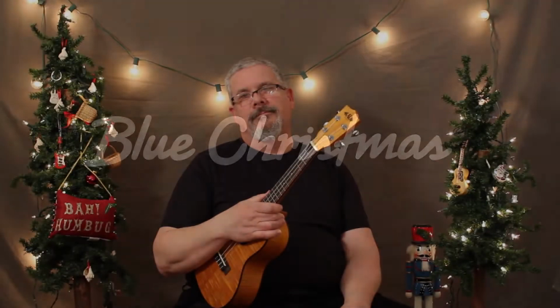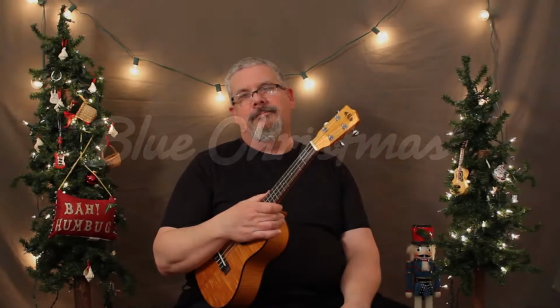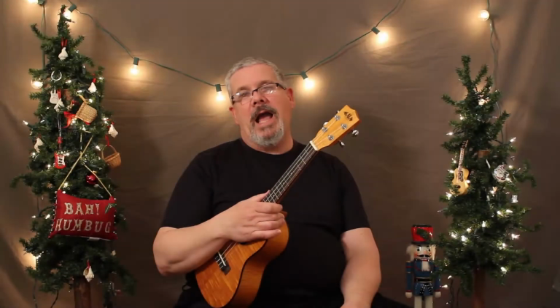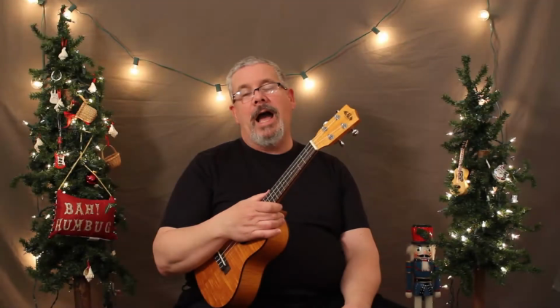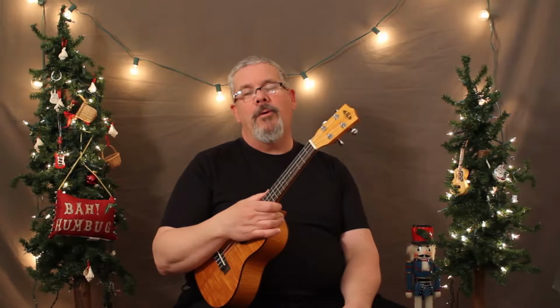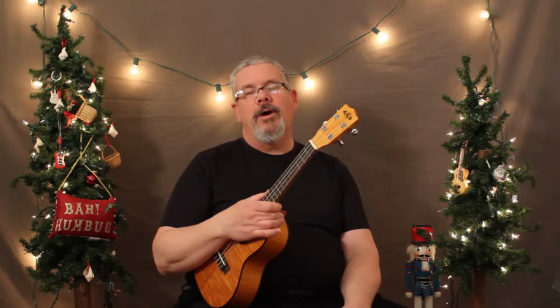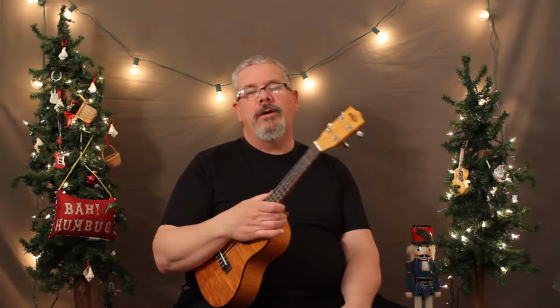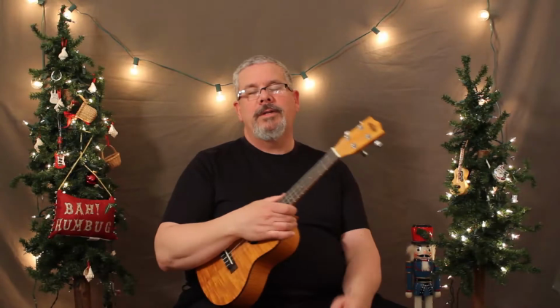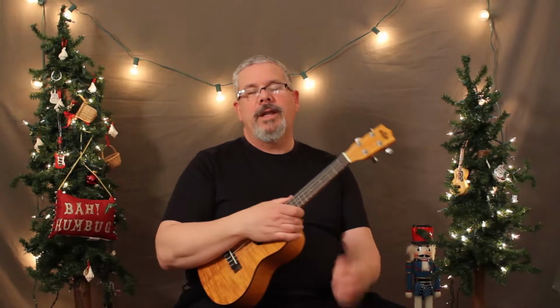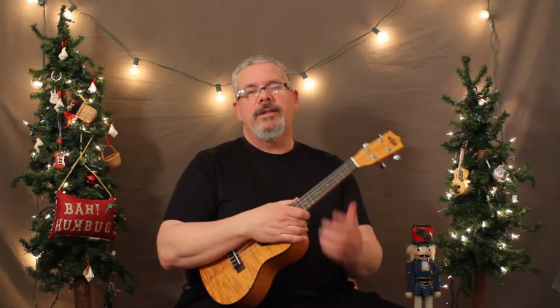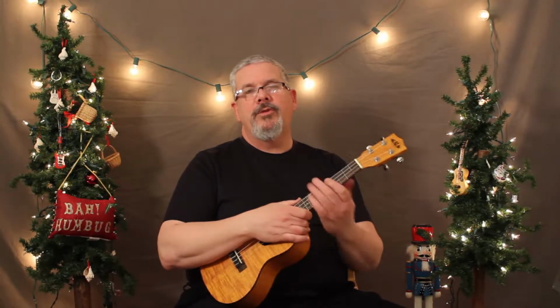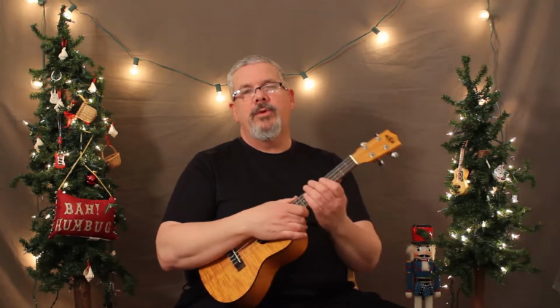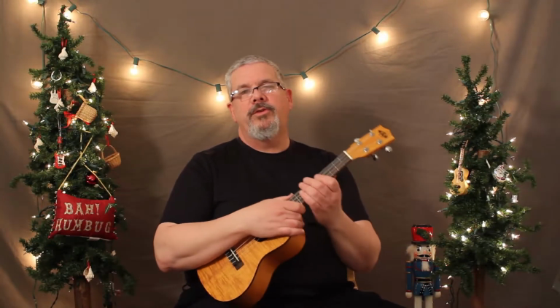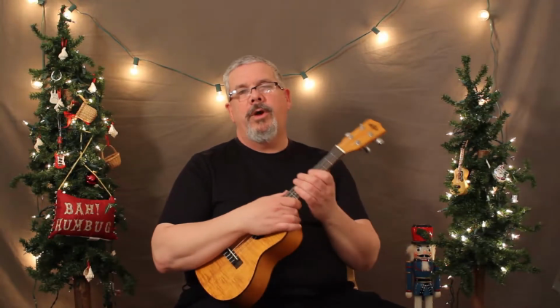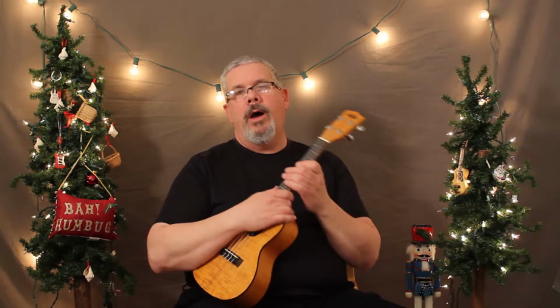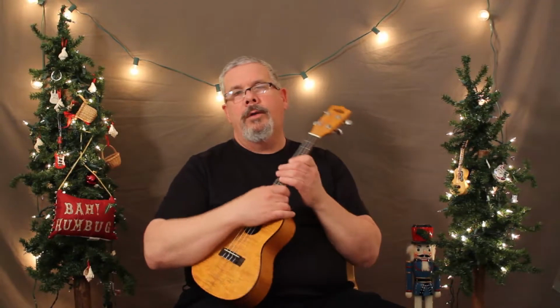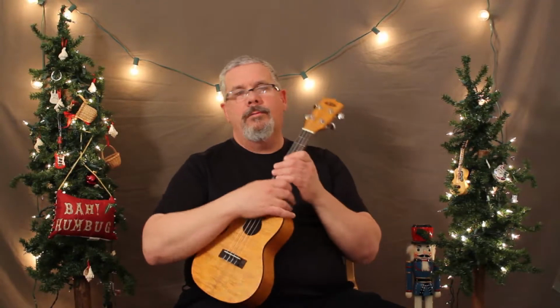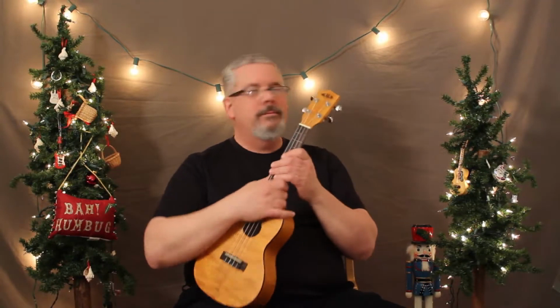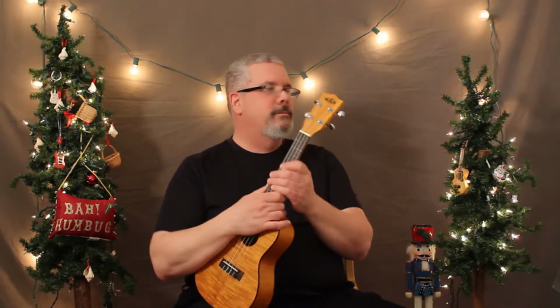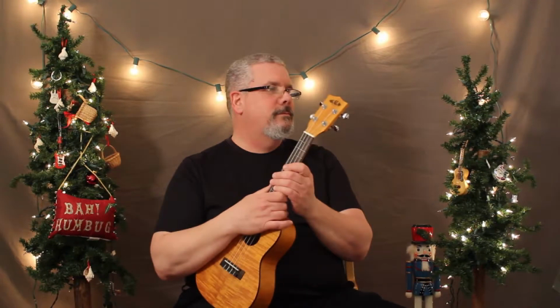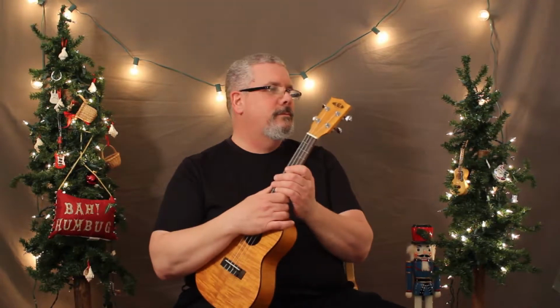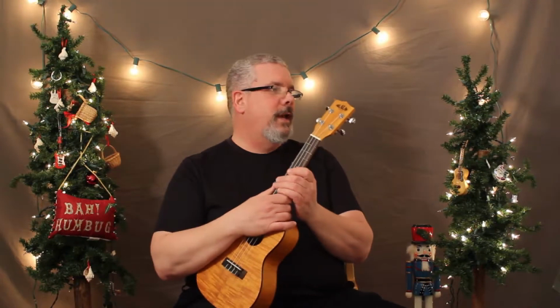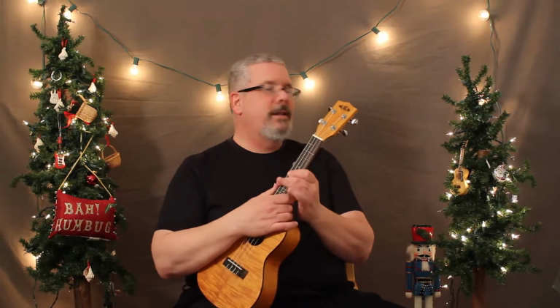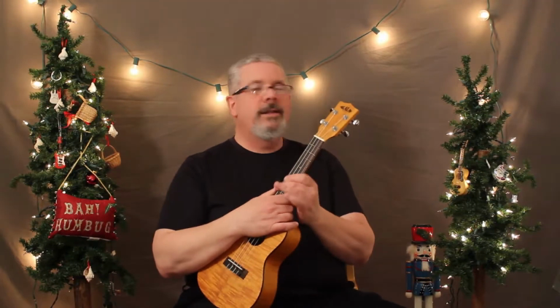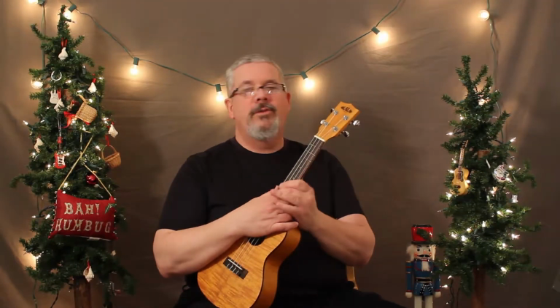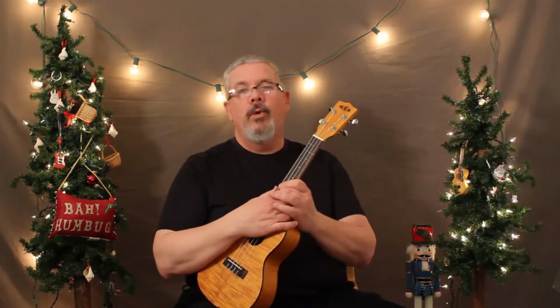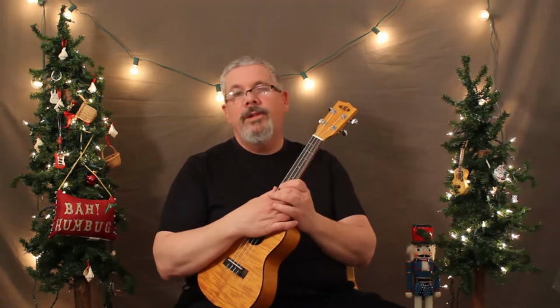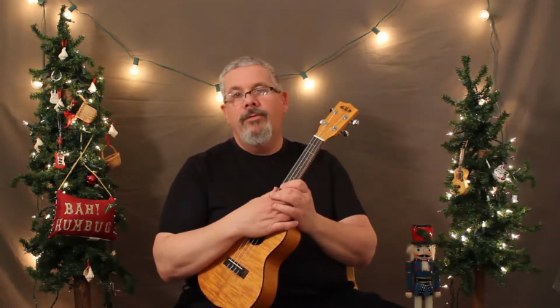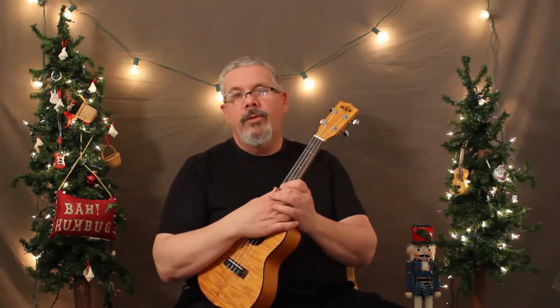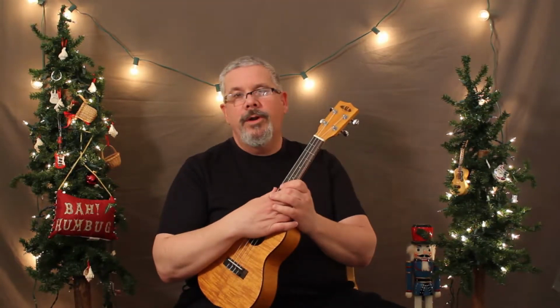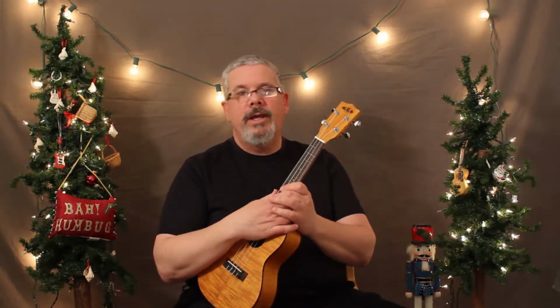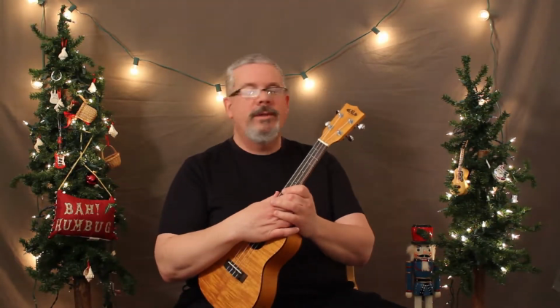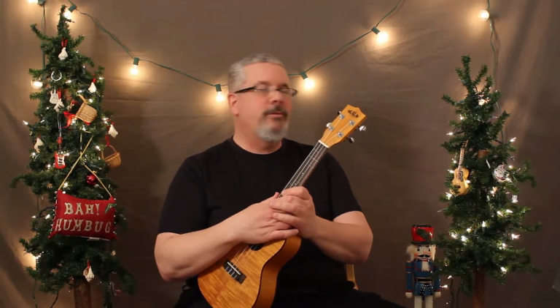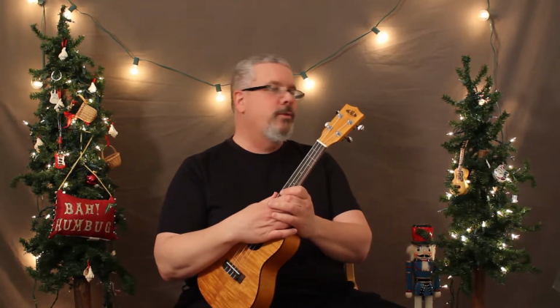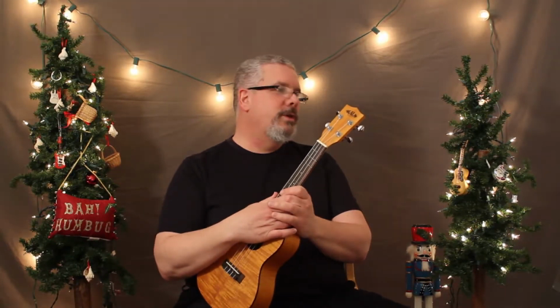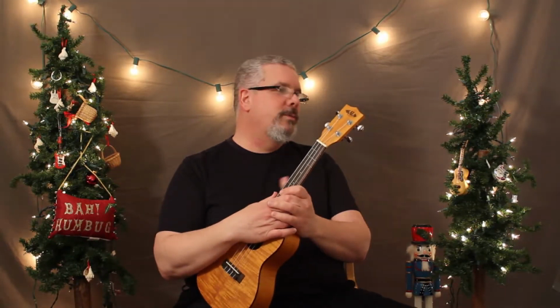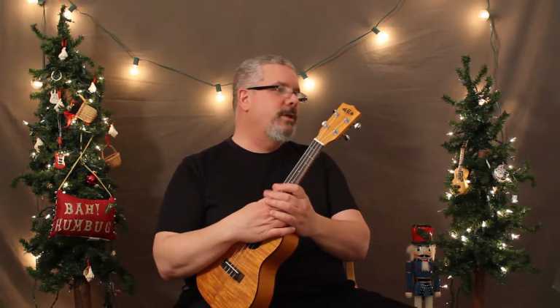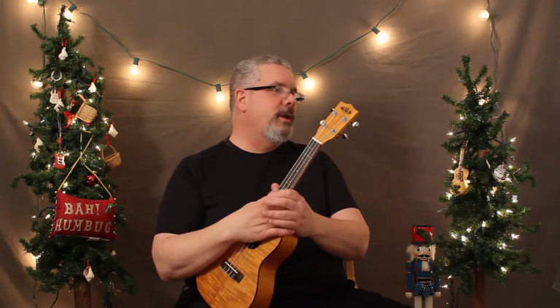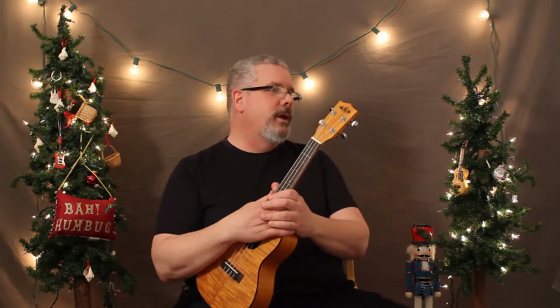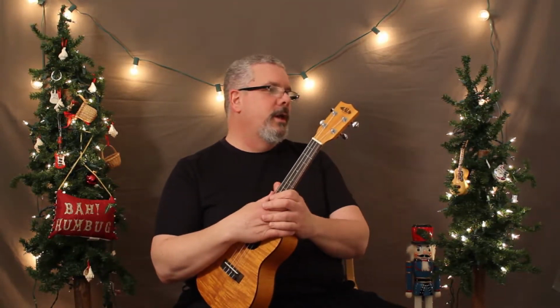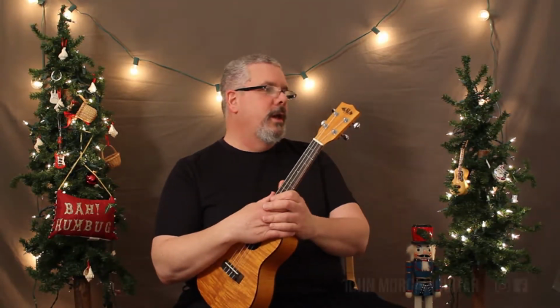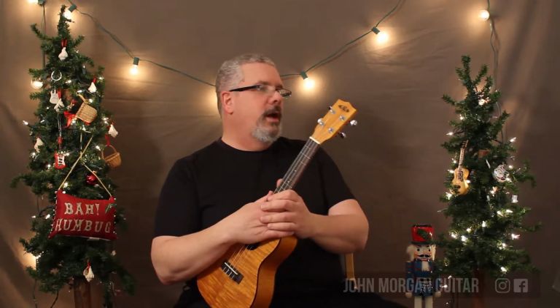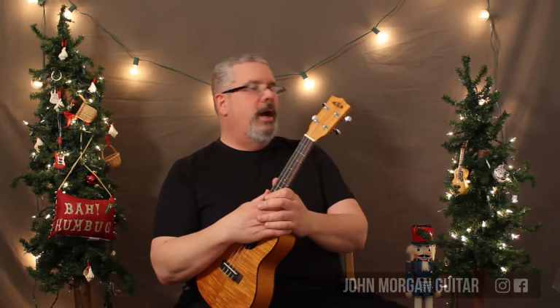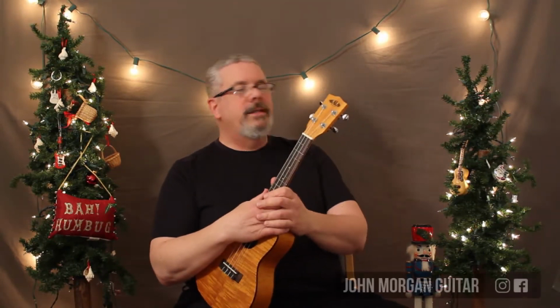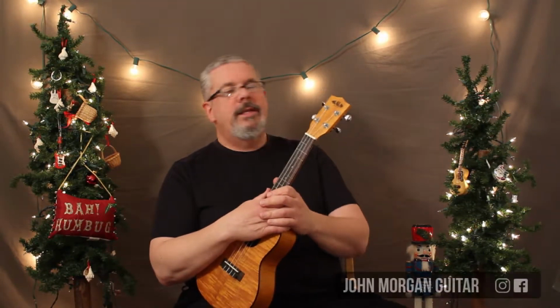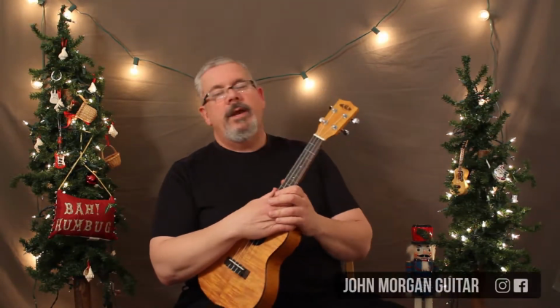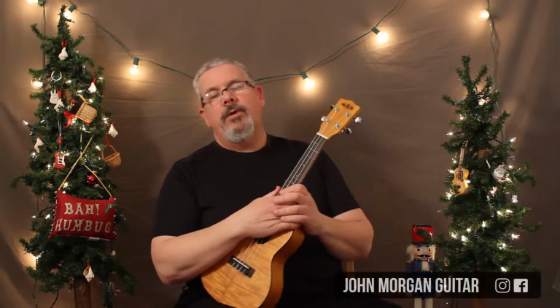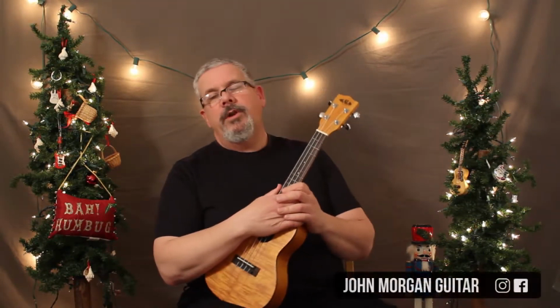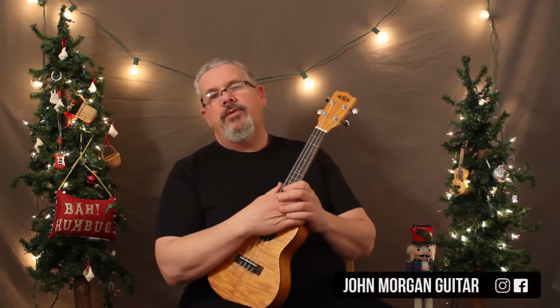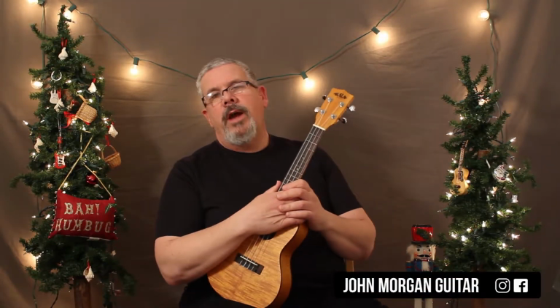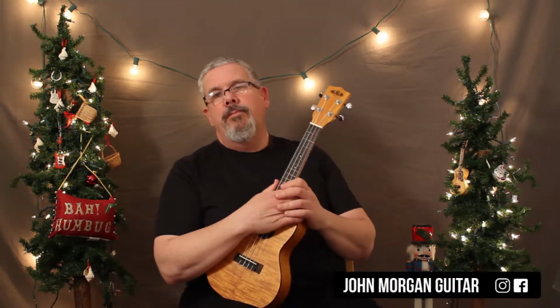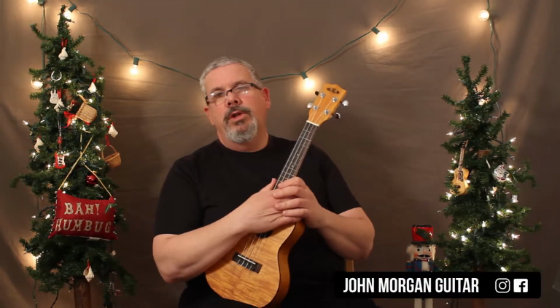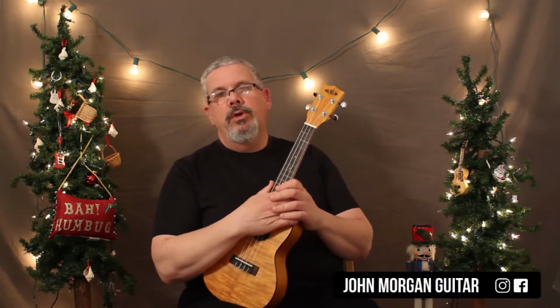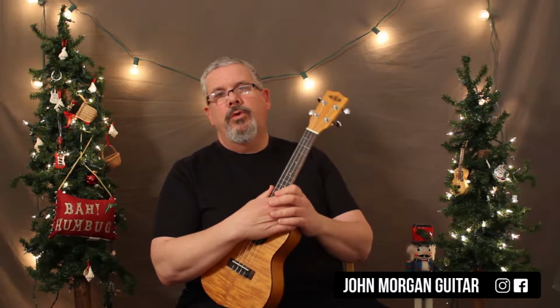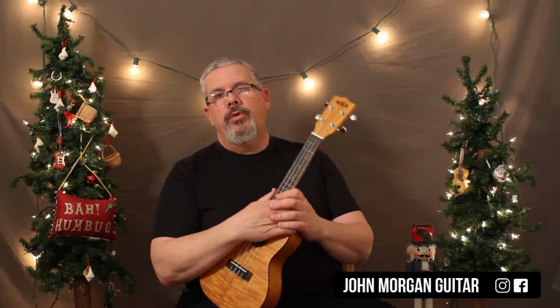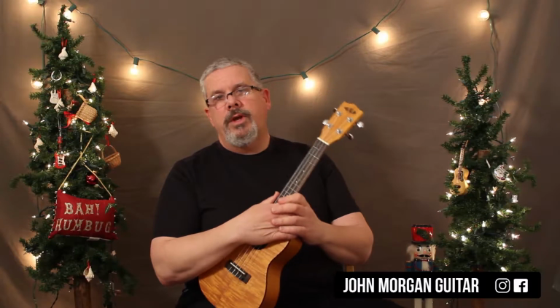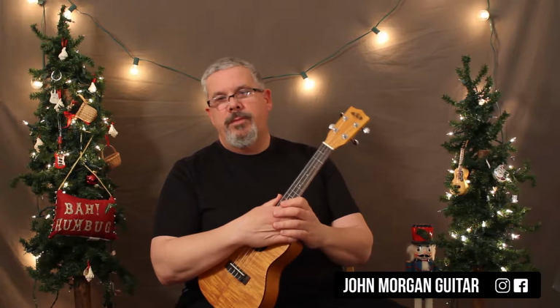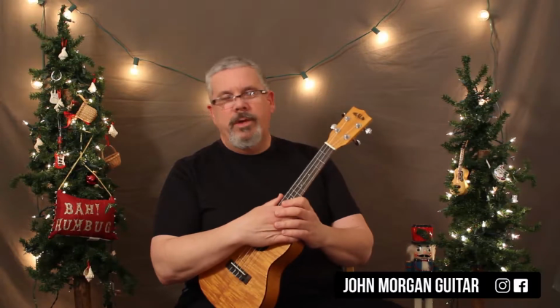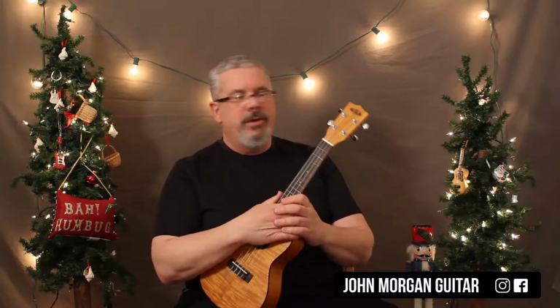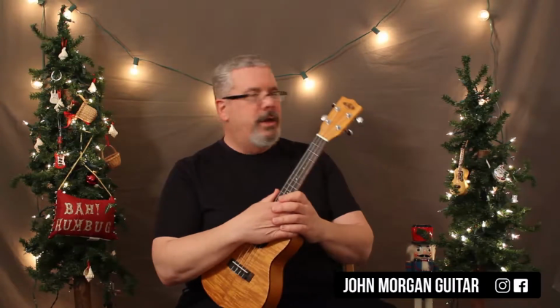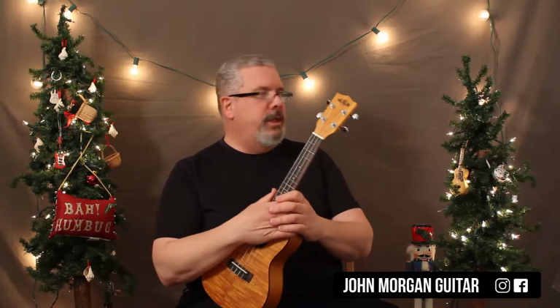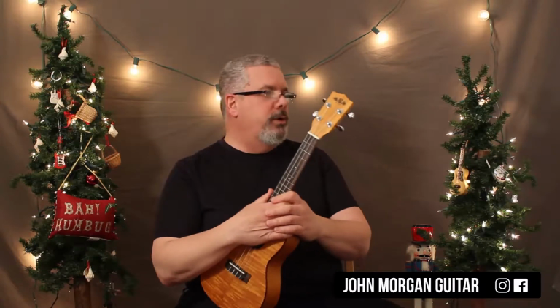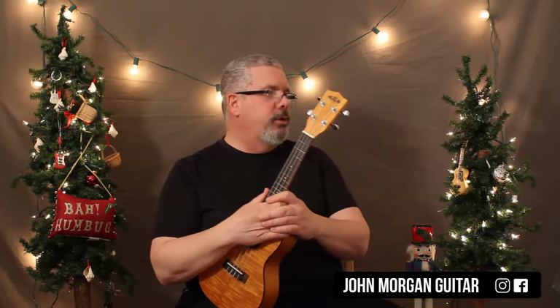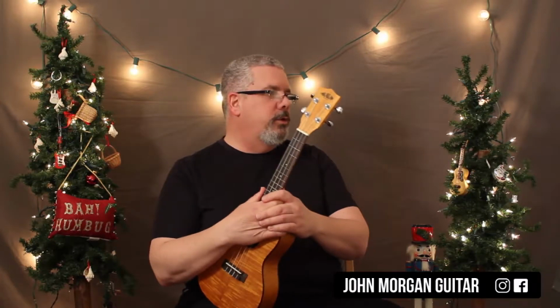Hi, welcome to Lessons with John and the 24 Days of Christmas. Today we're going to try Blue Christmas on the Ook.